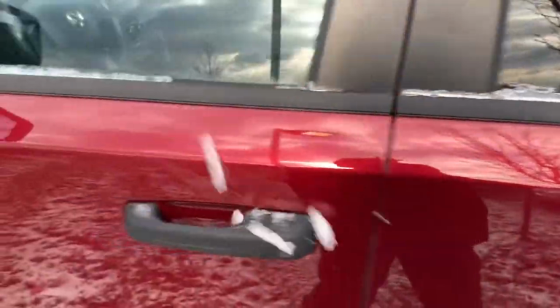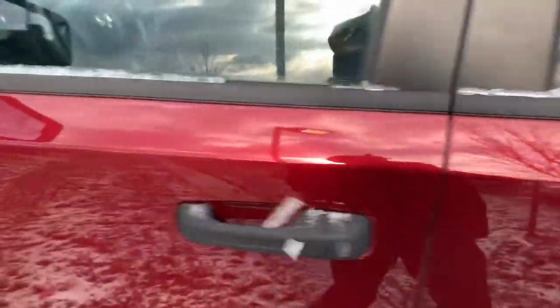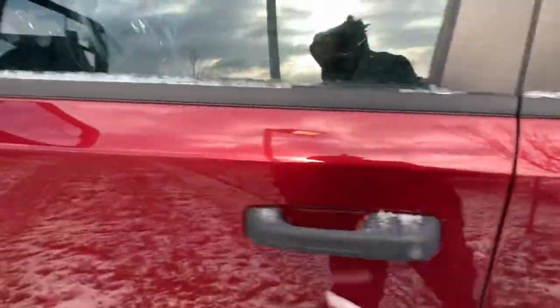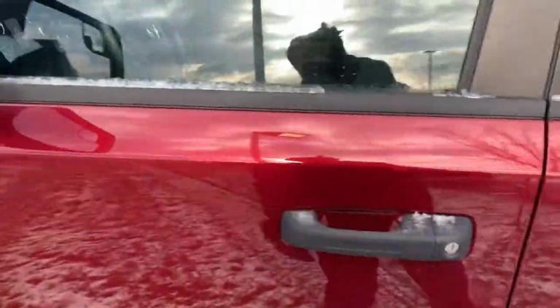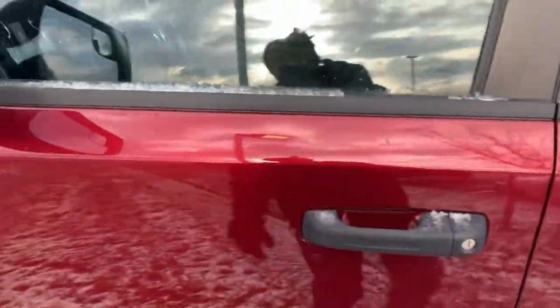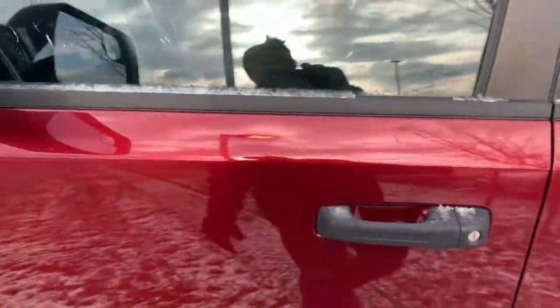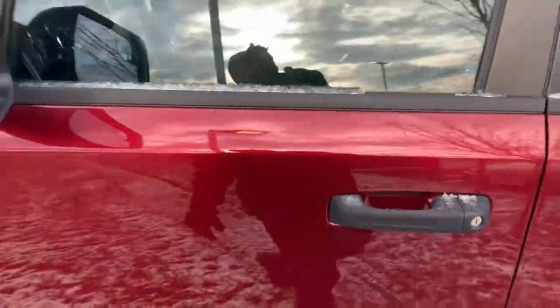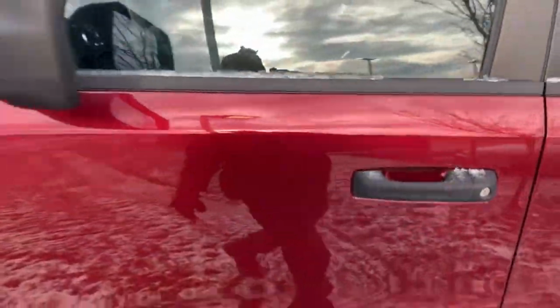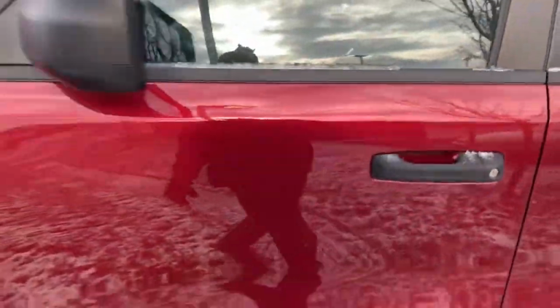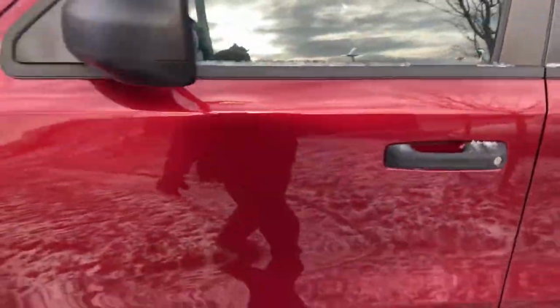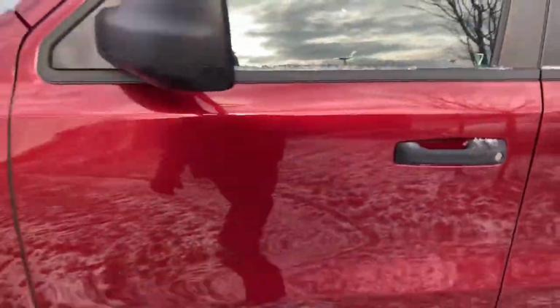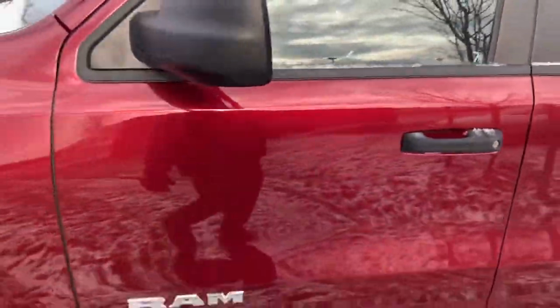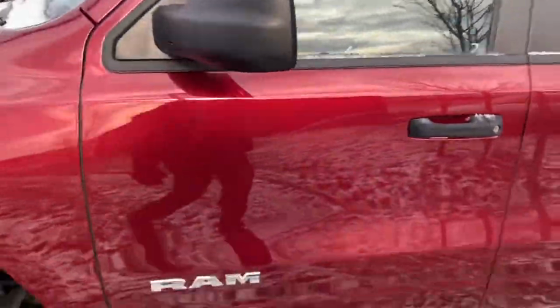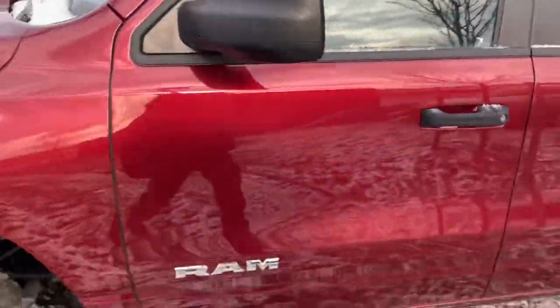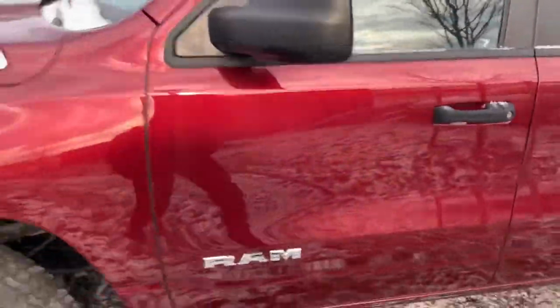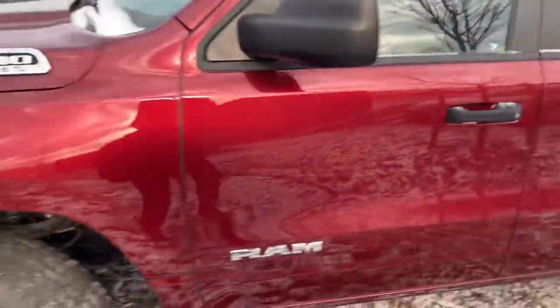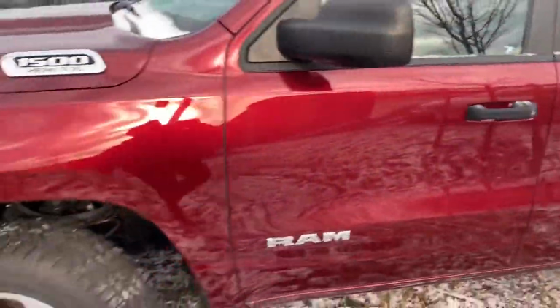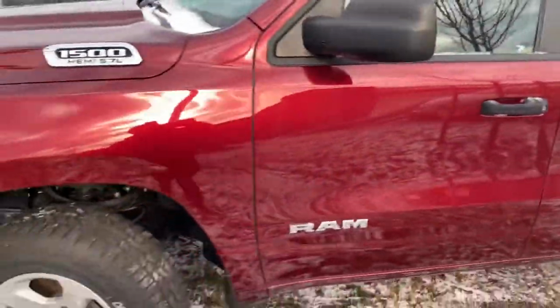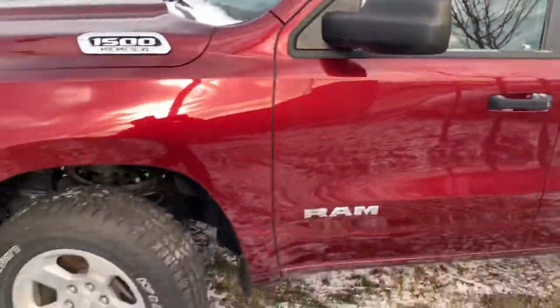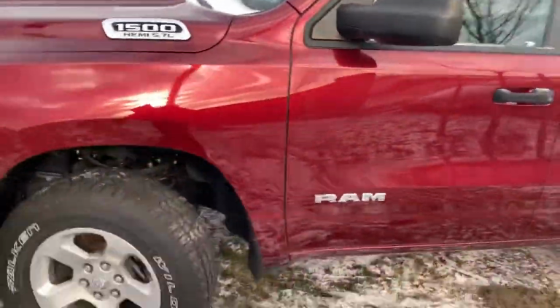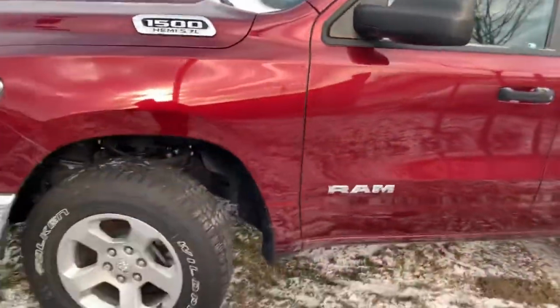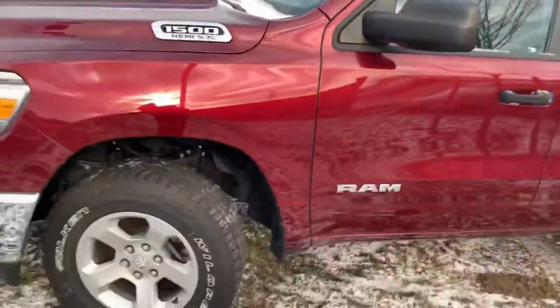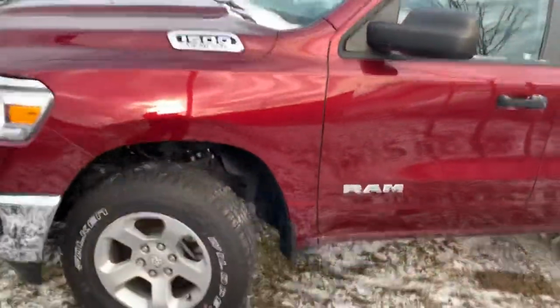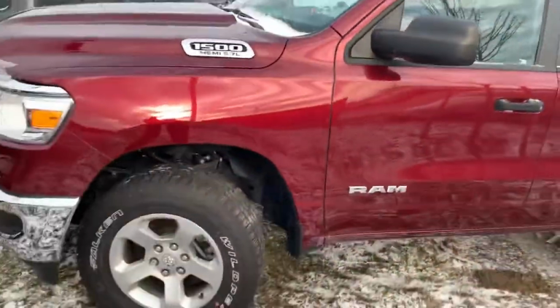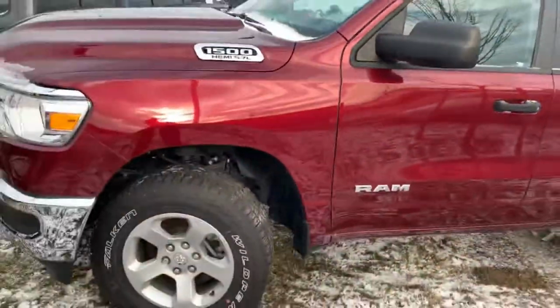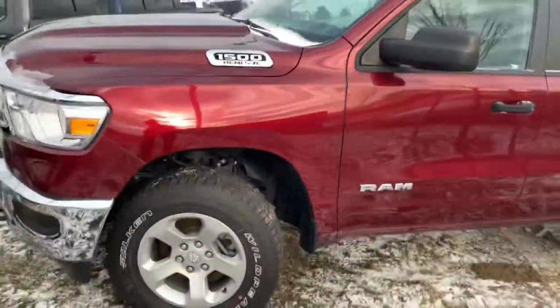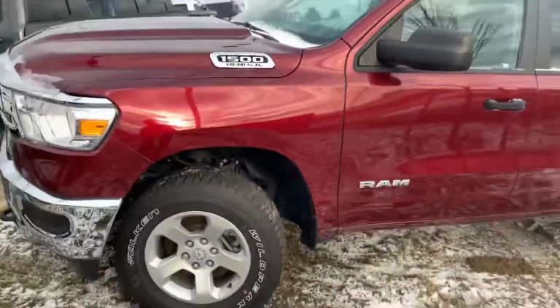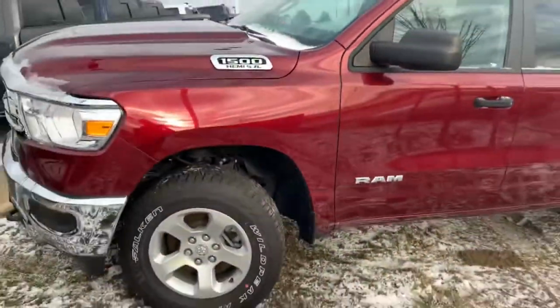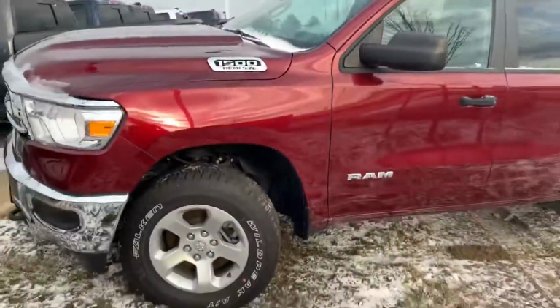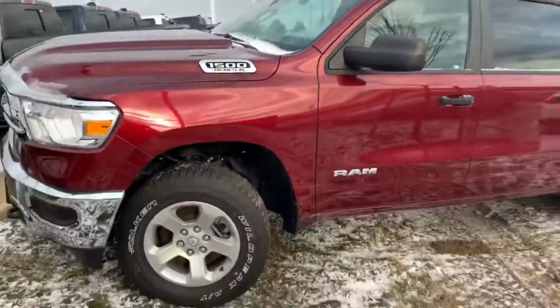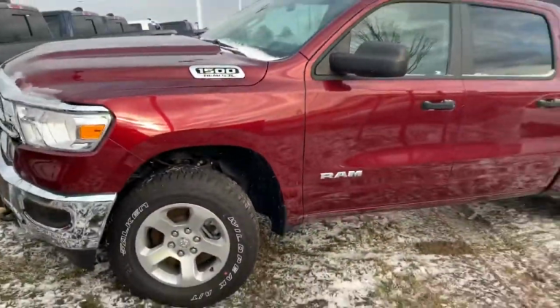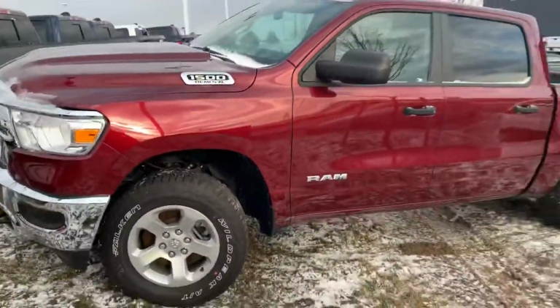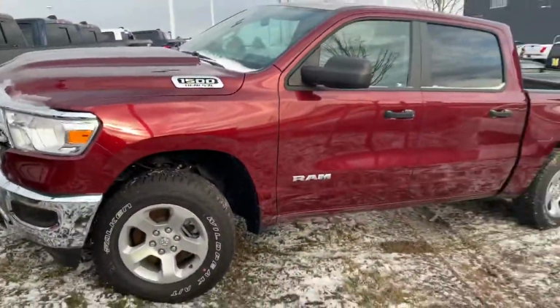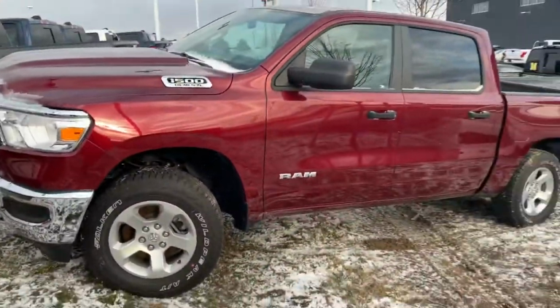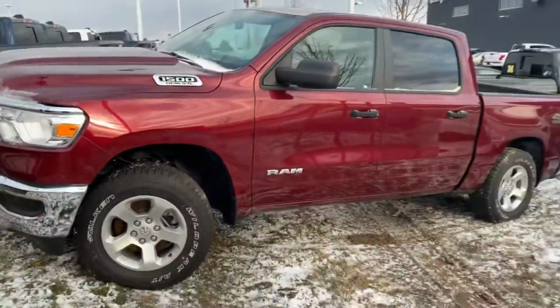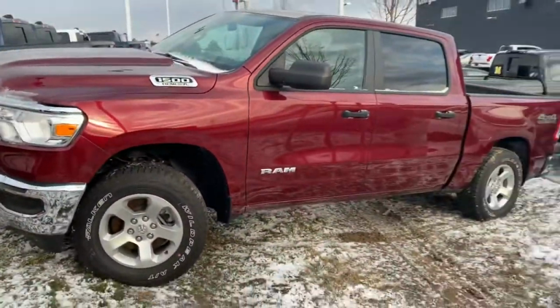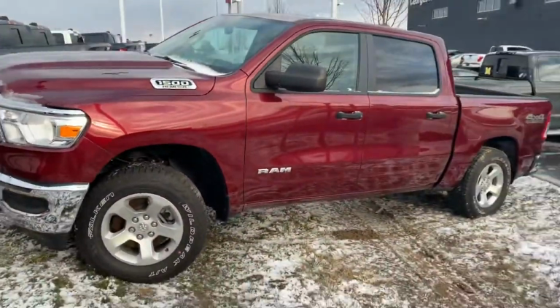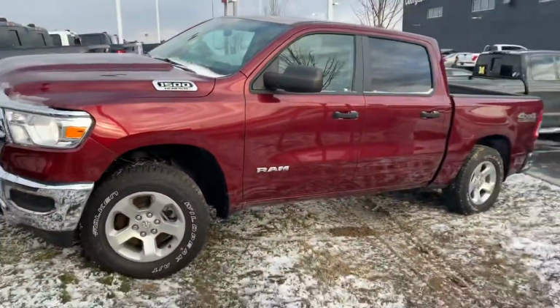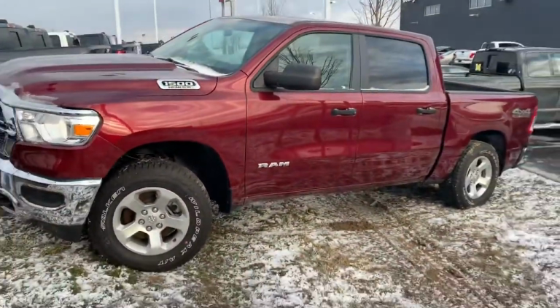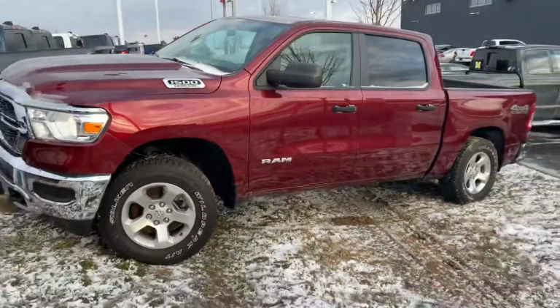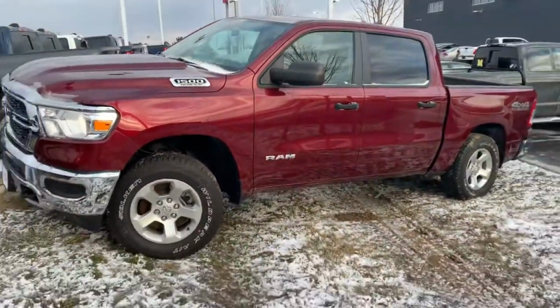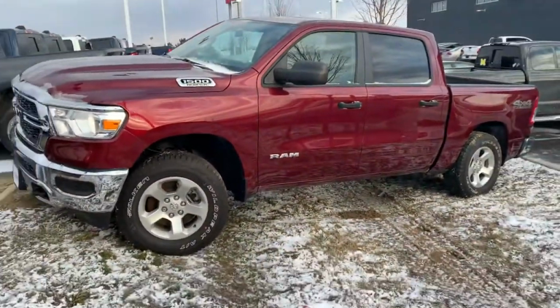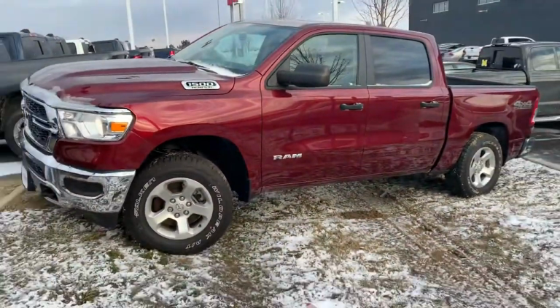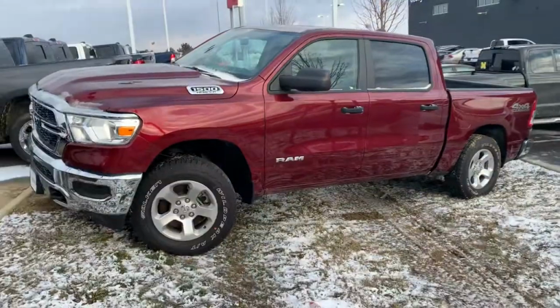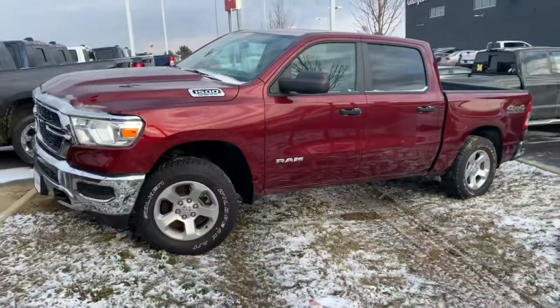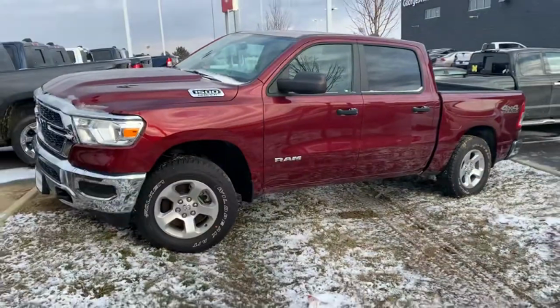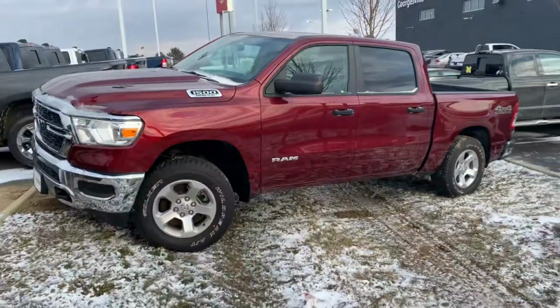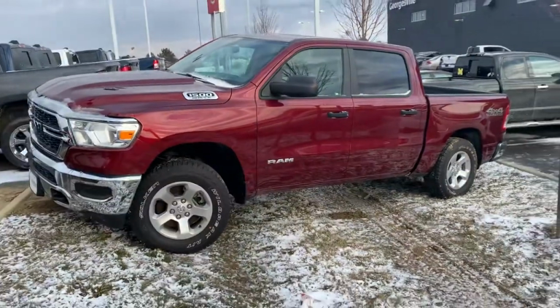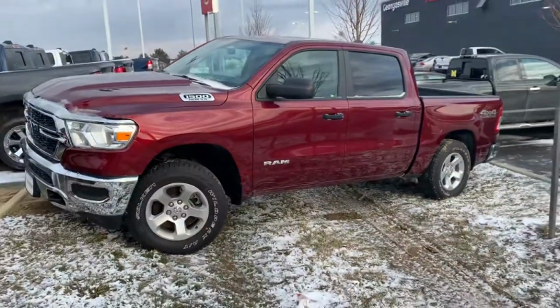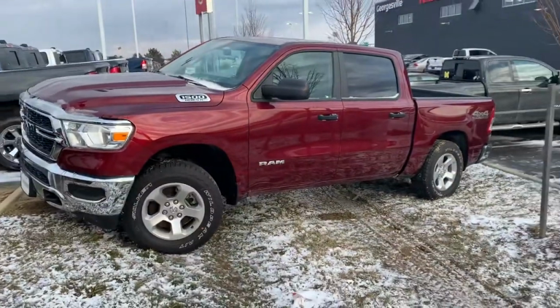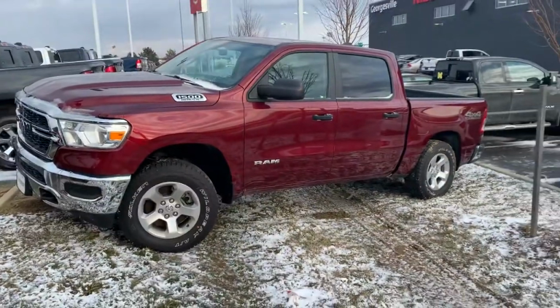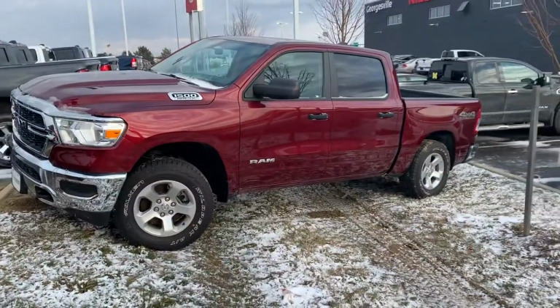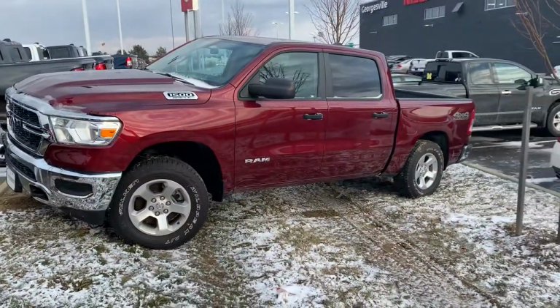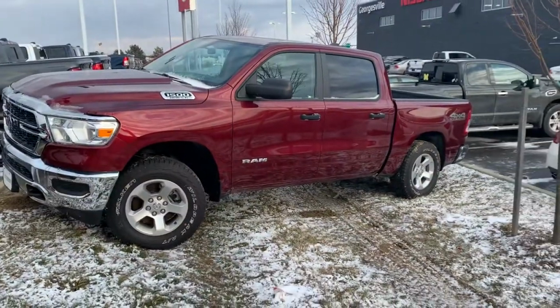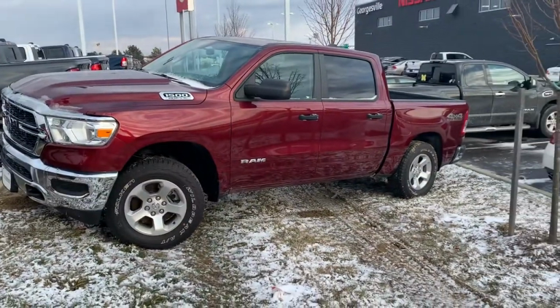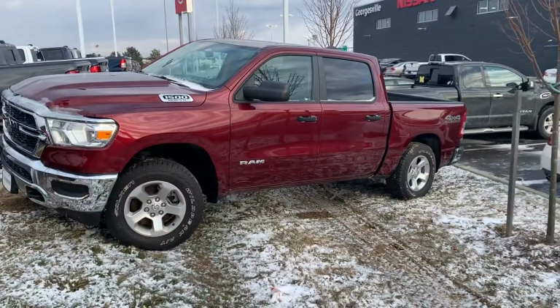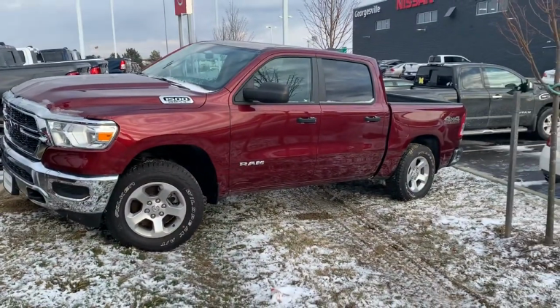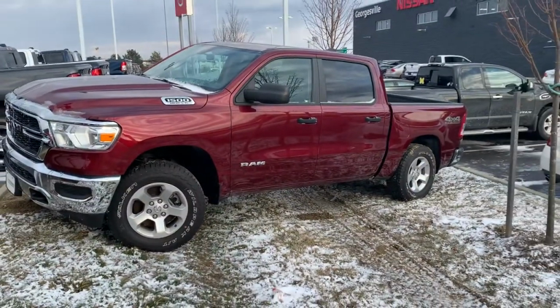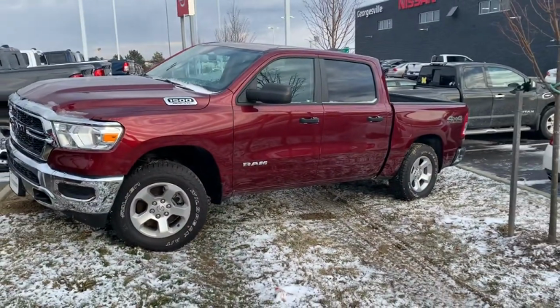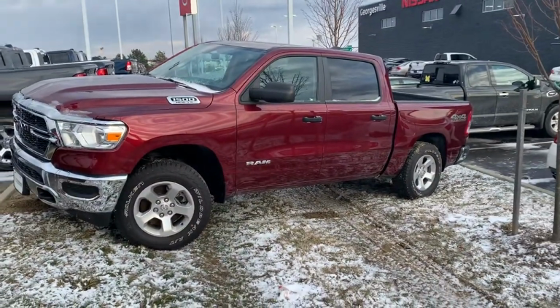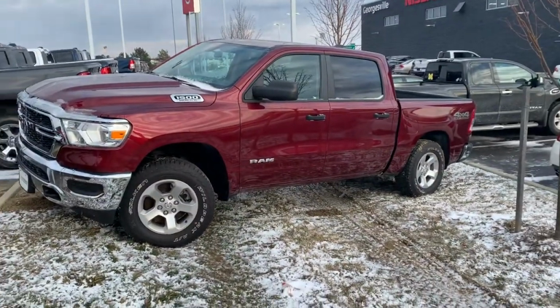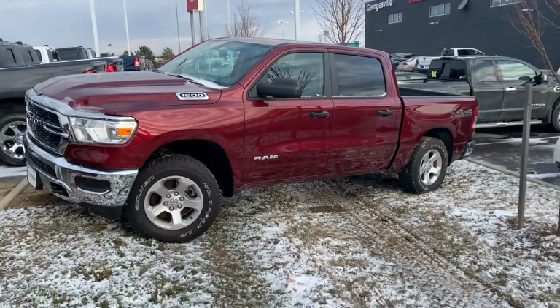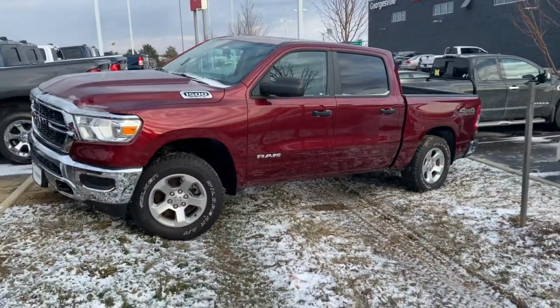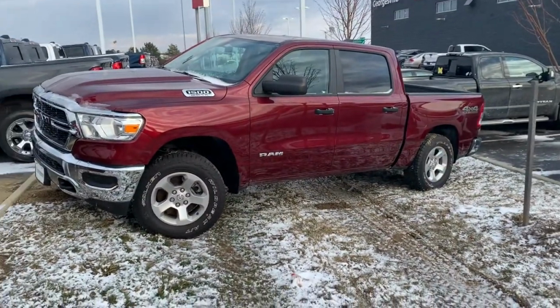This one has your six-passenger optional seating with storage underneath. Again, I'm Justin Johnson at Performance. Hope you enjoyed the video — hope to see you soon. Thank you.